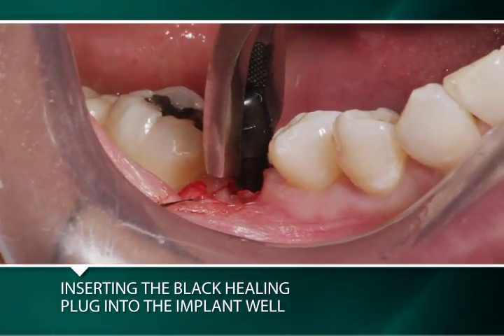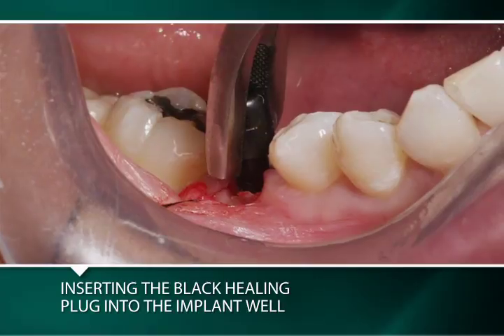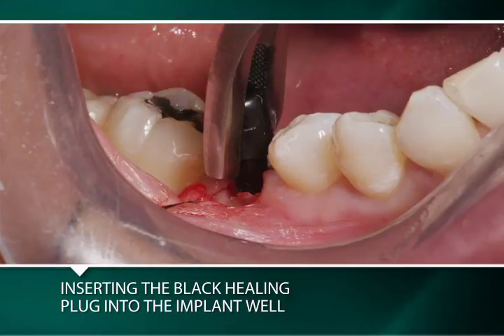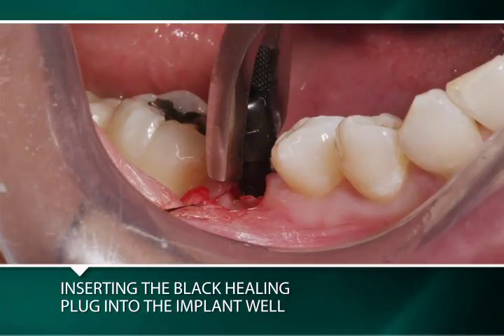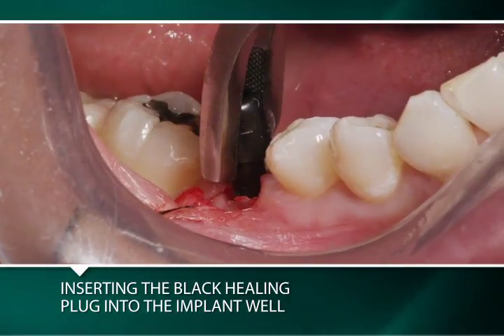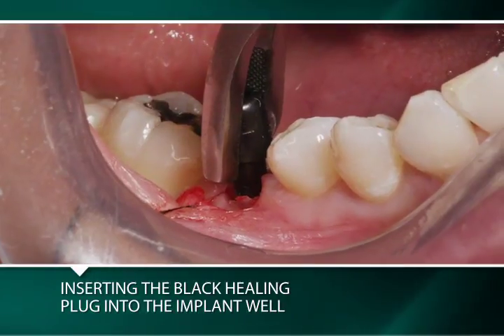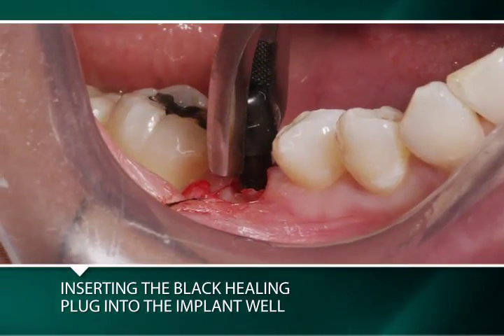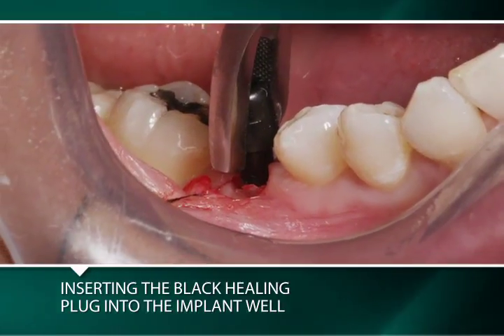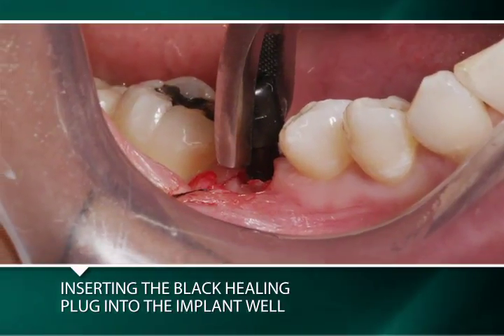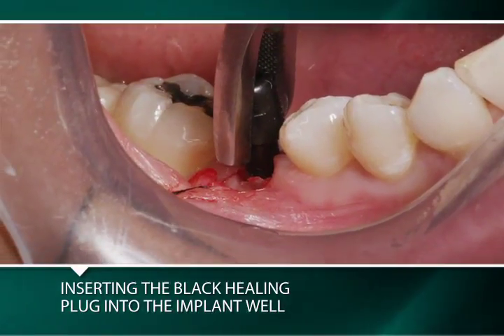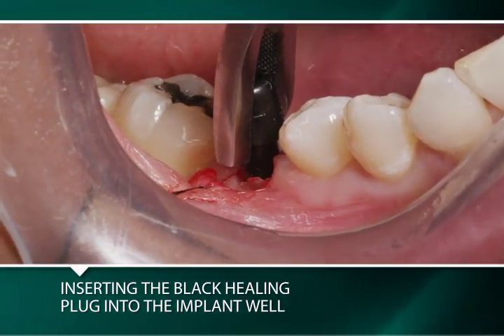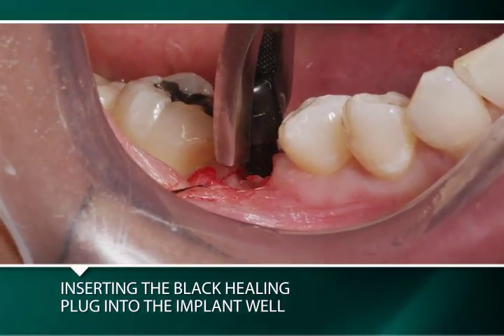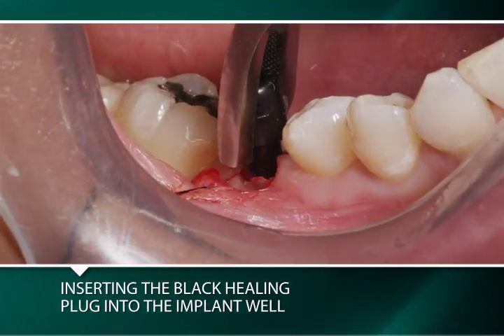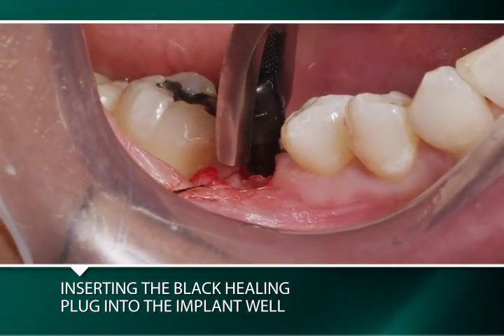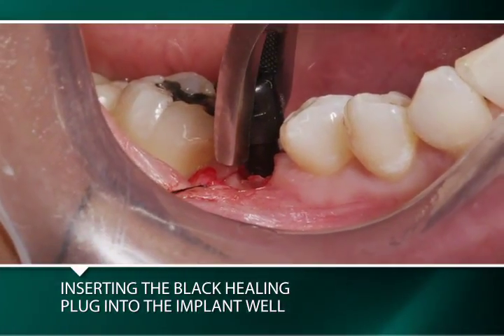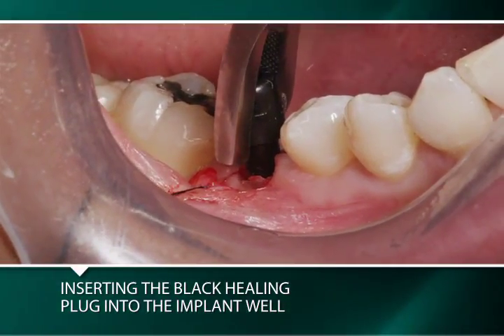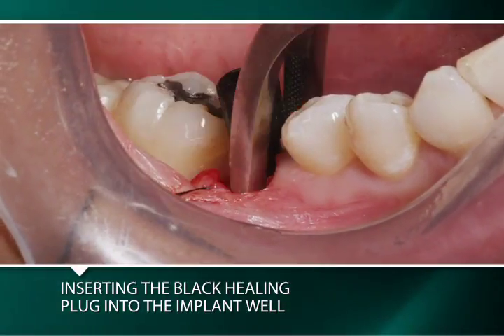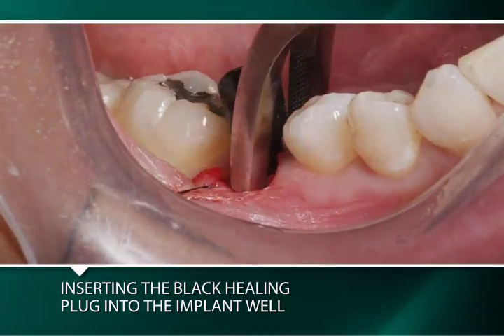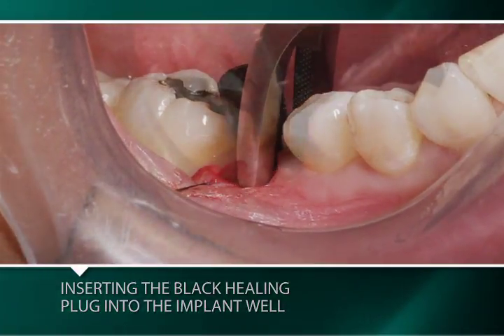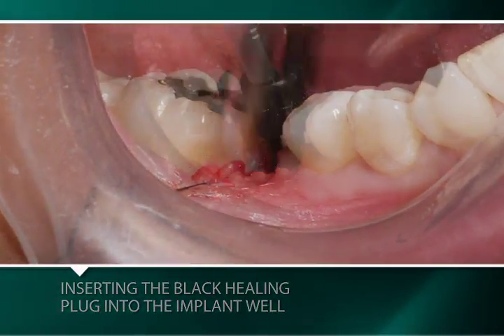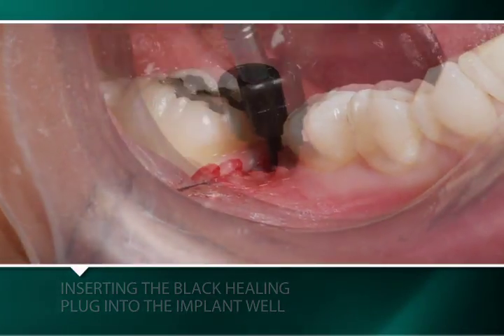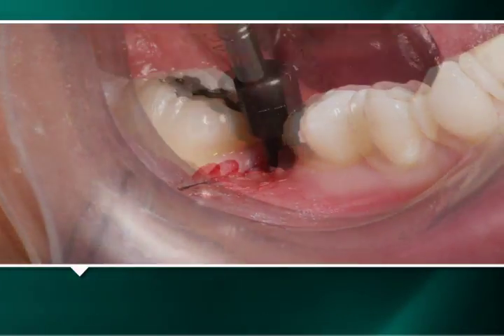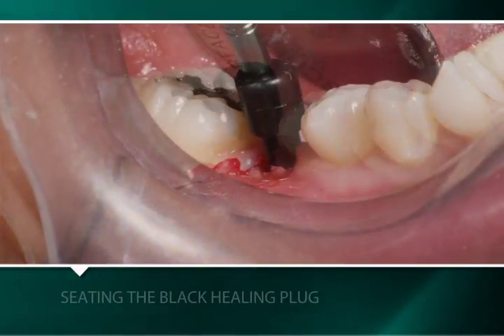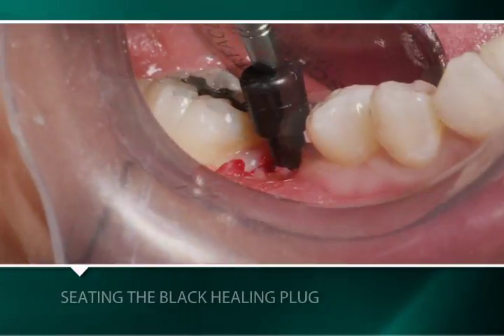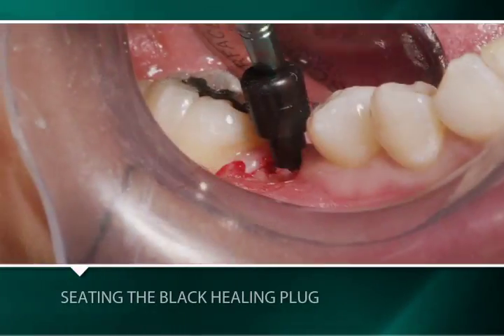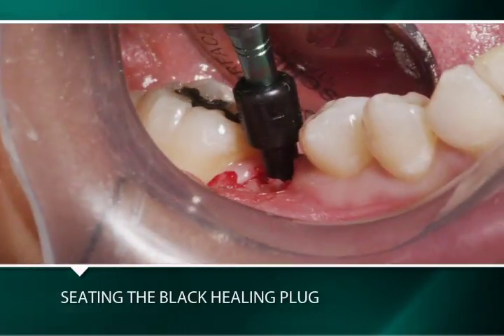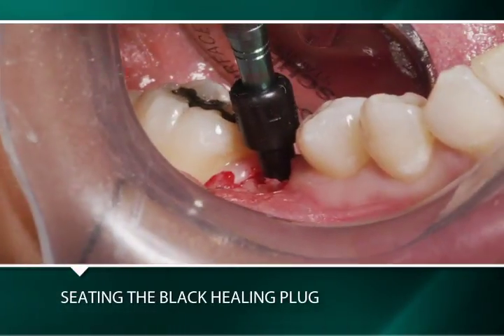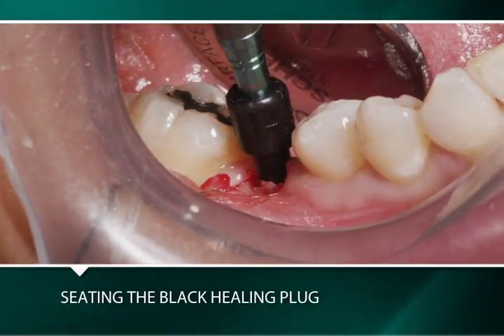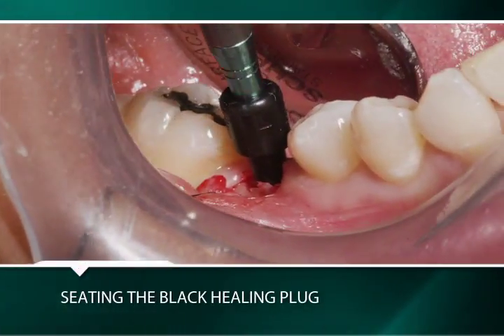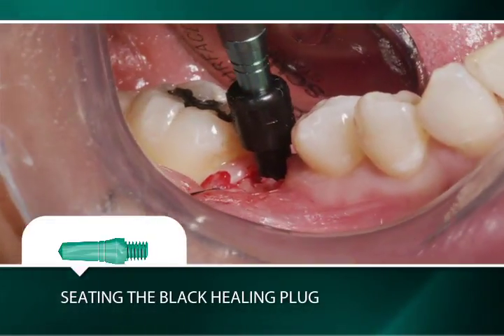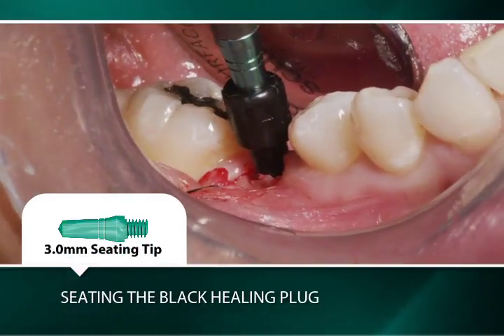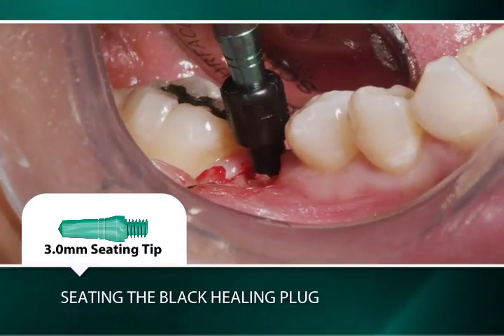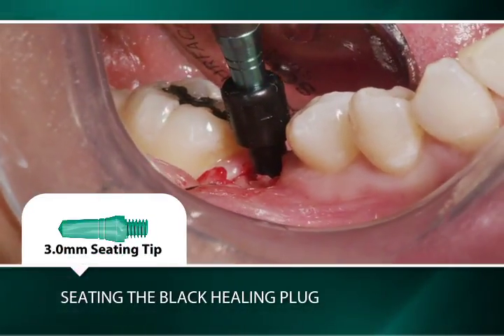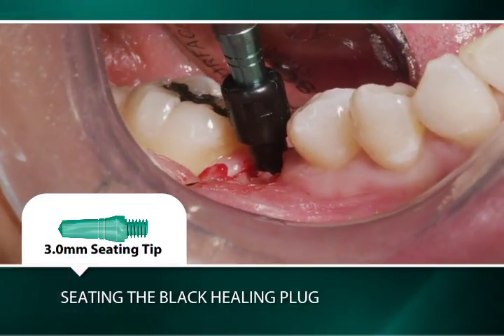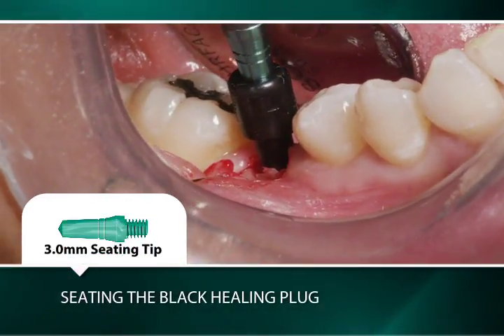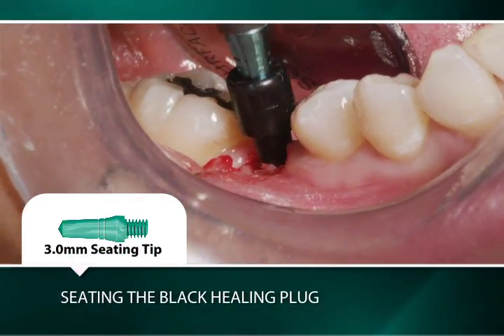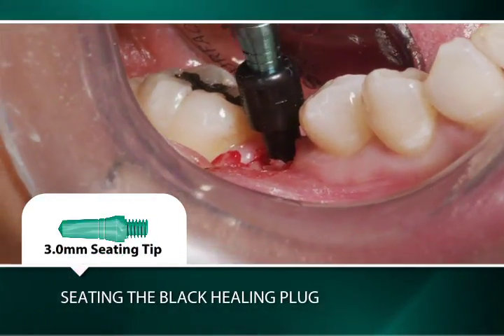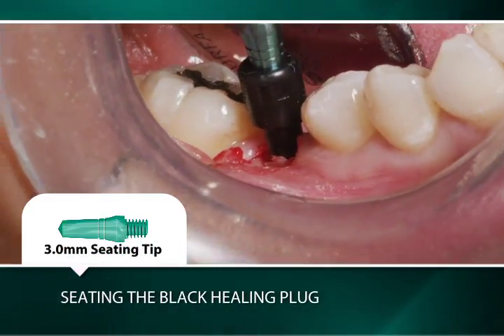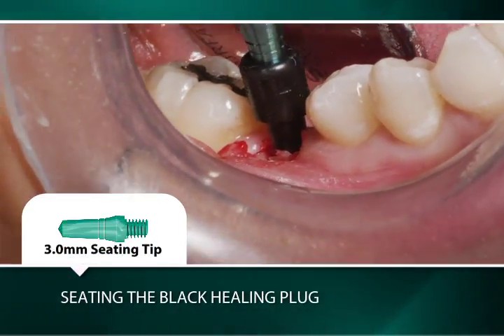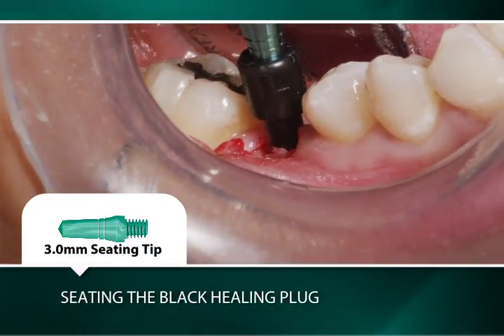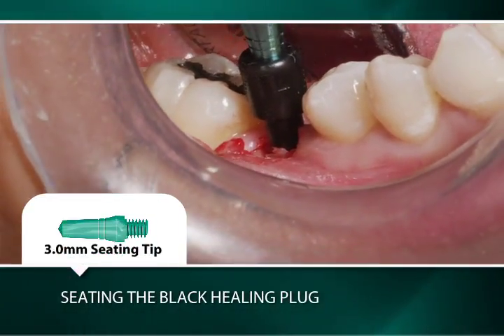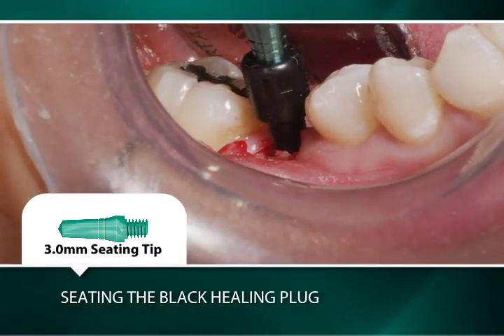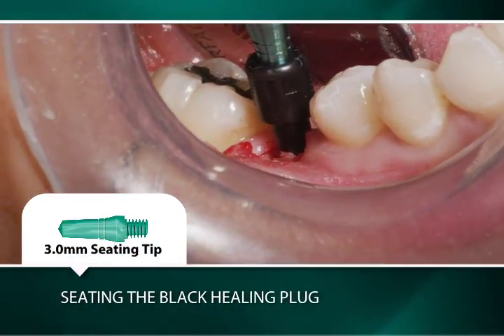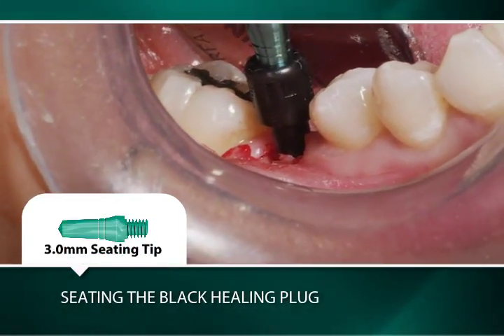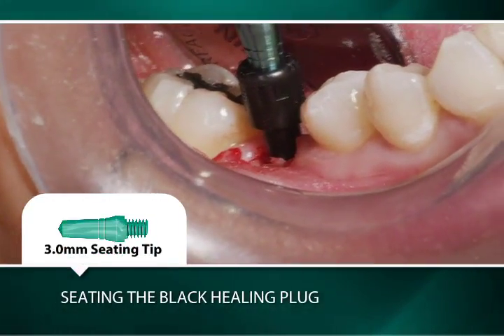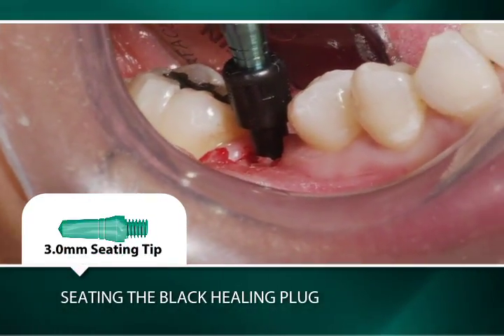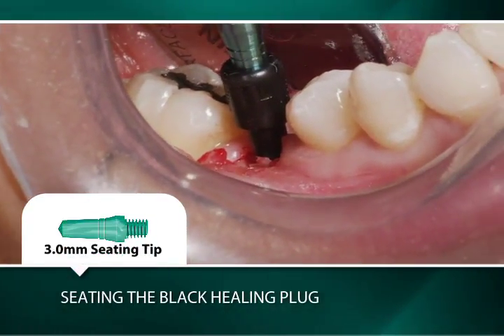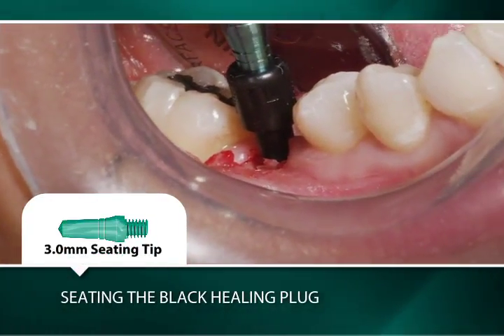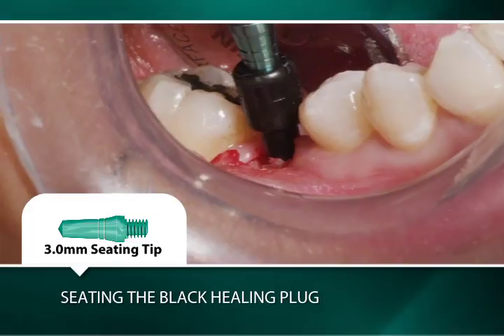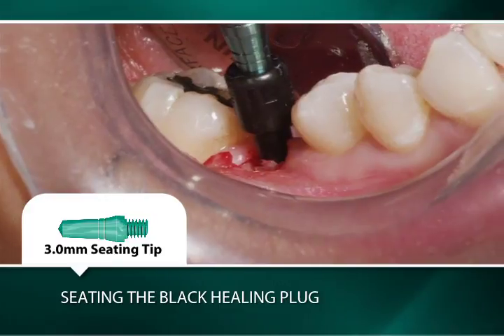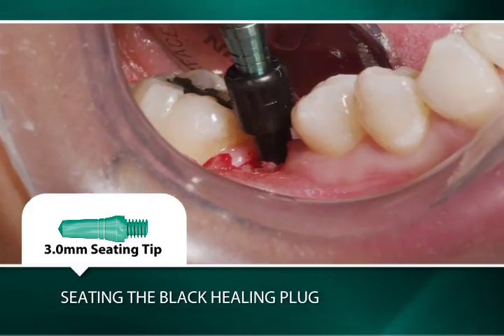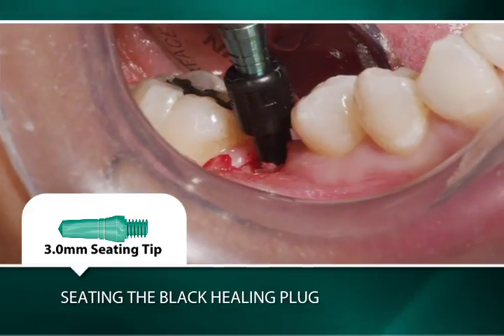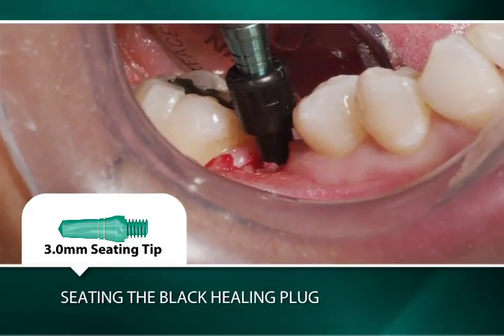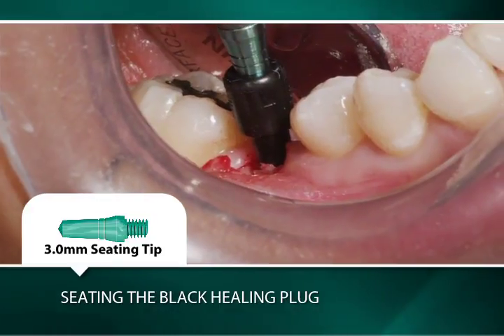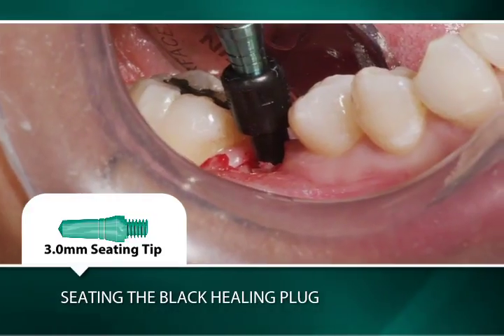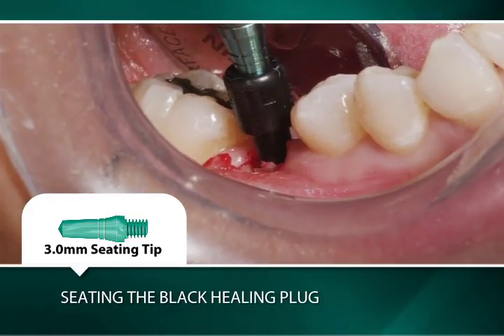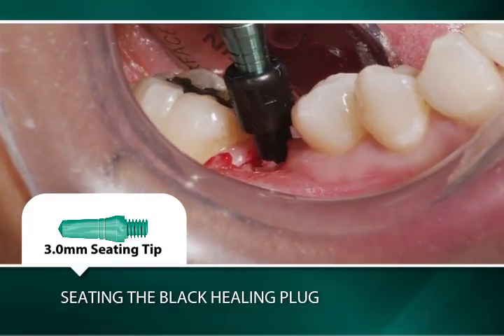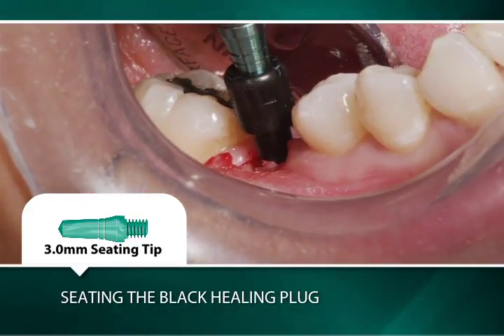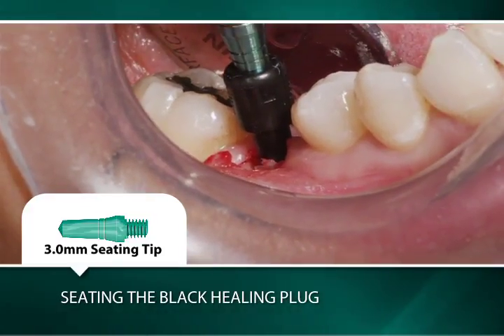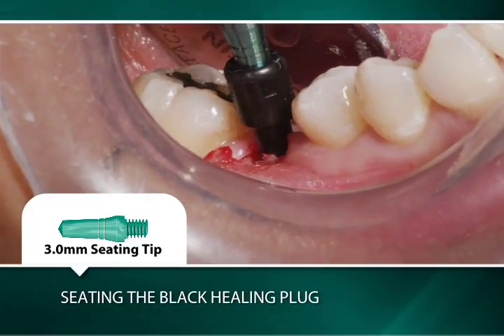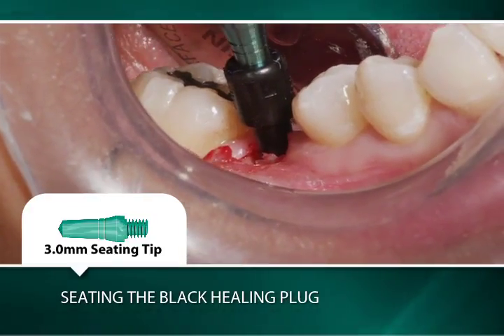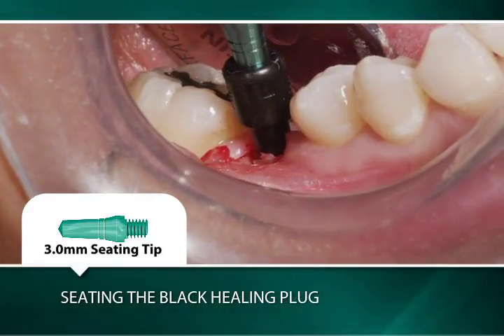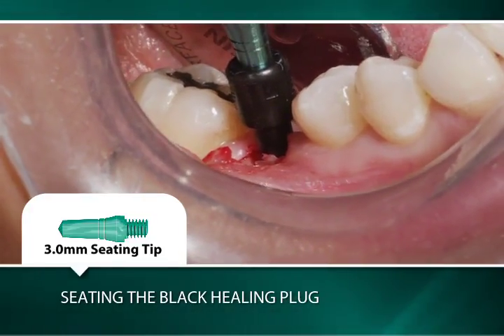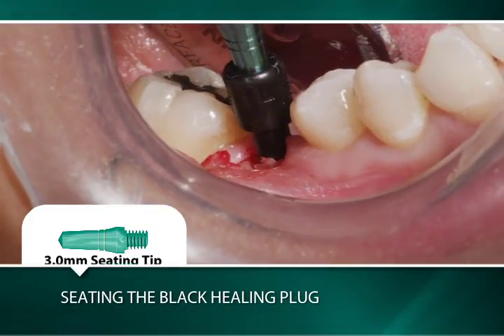The black healing plug is then placed back into the implant's well and the same seating tip is used to seat the black healing plug prior to its being cut.